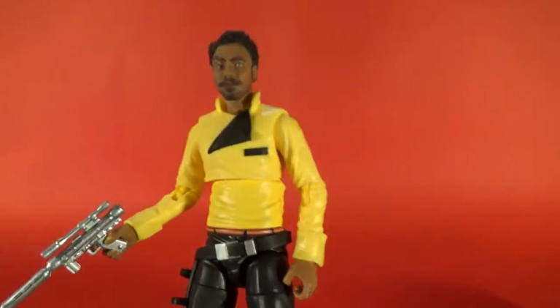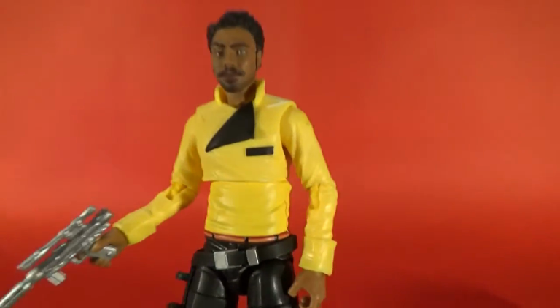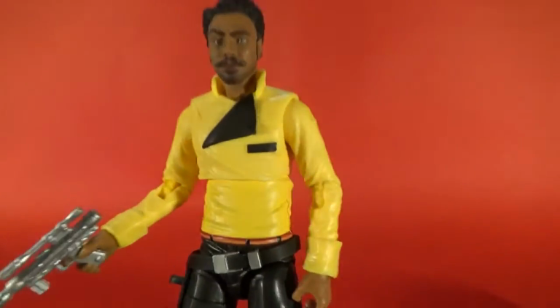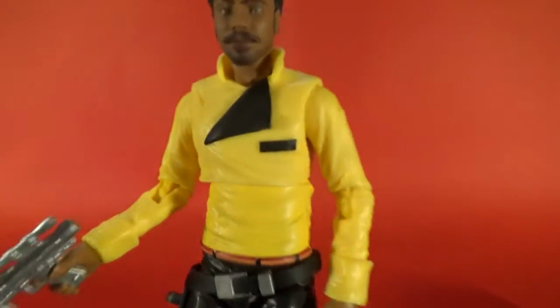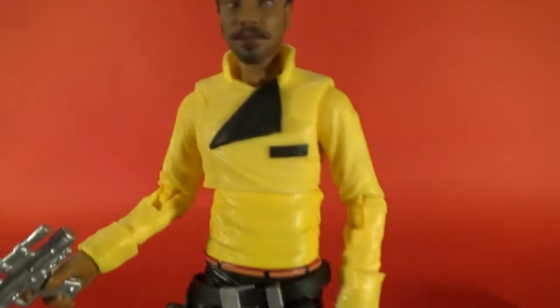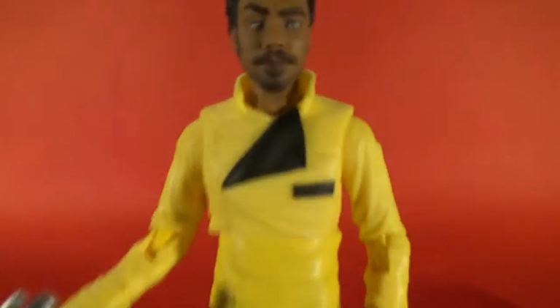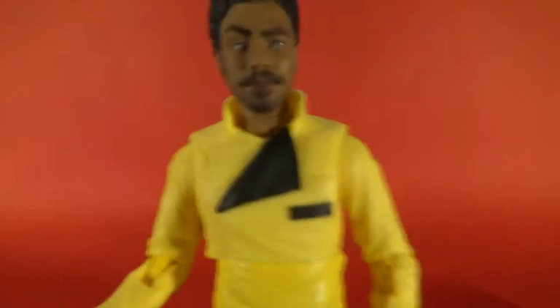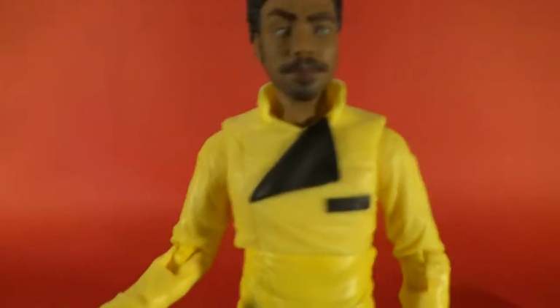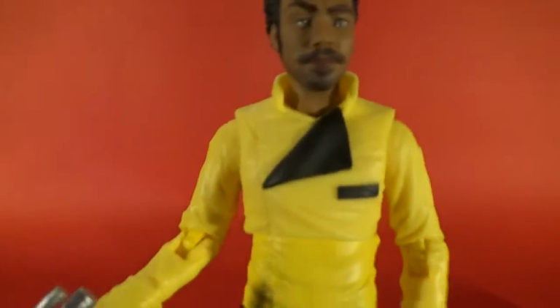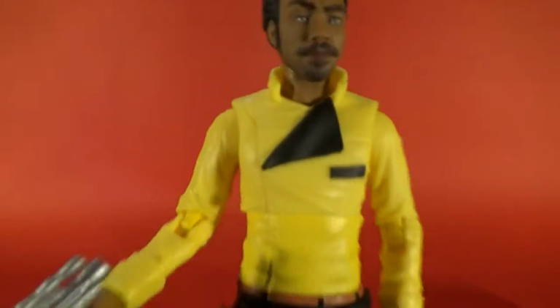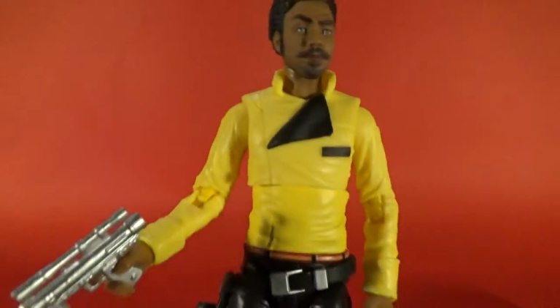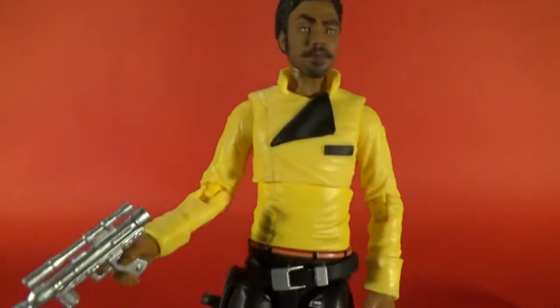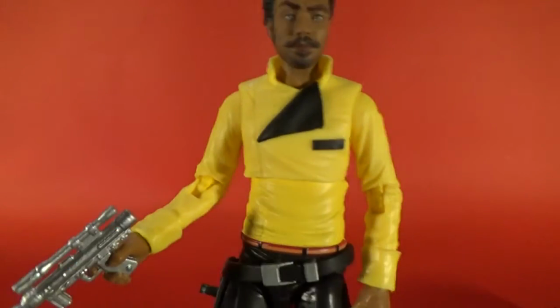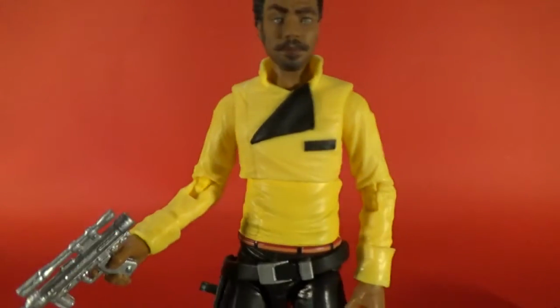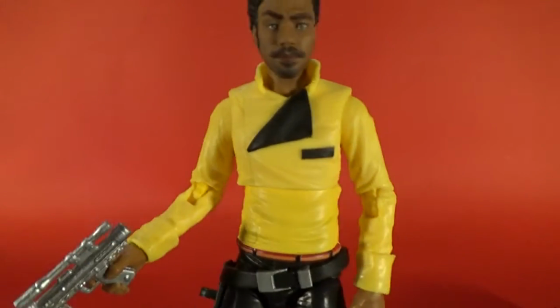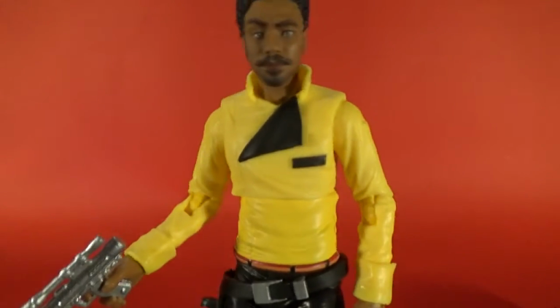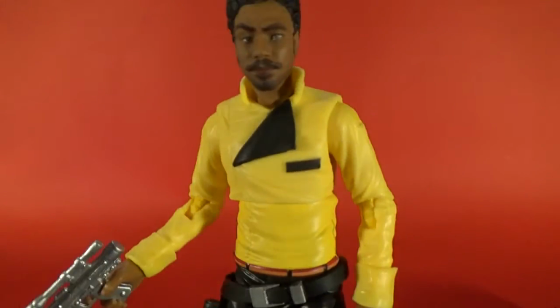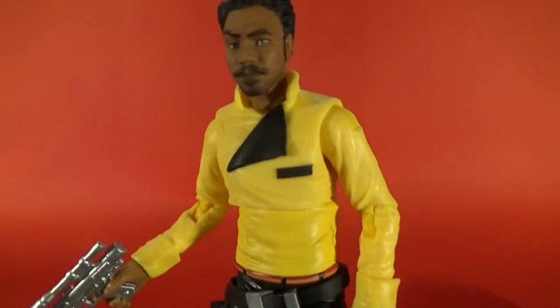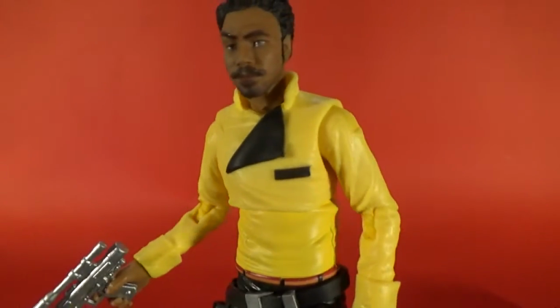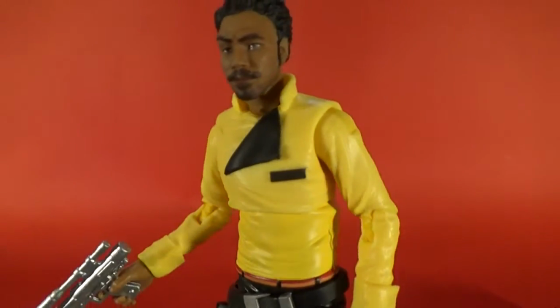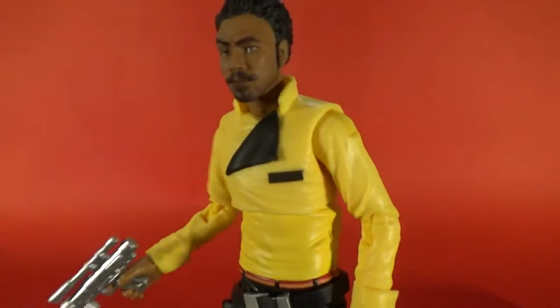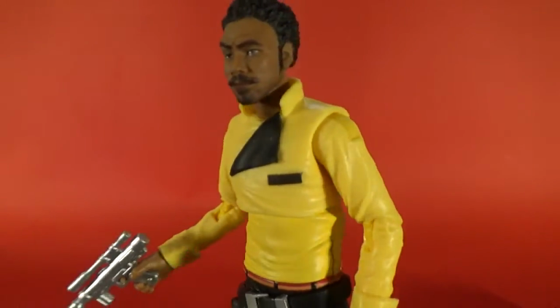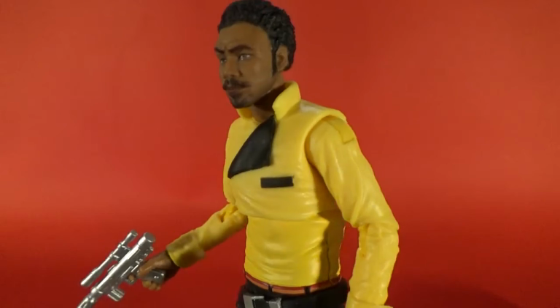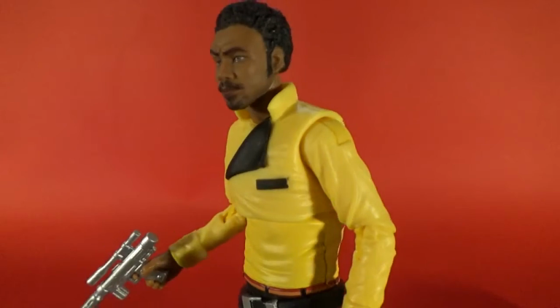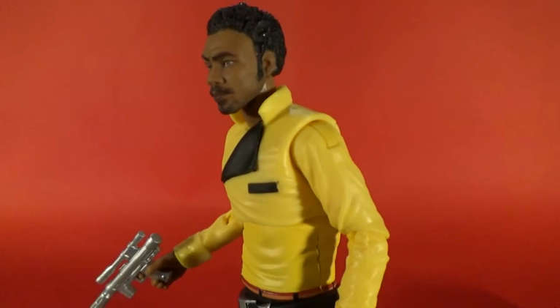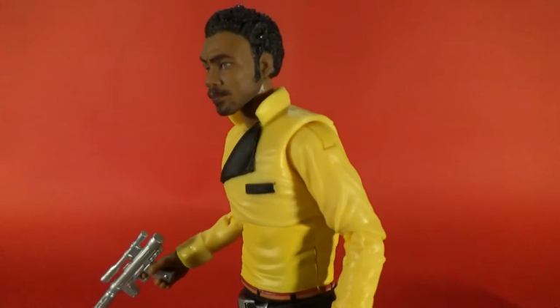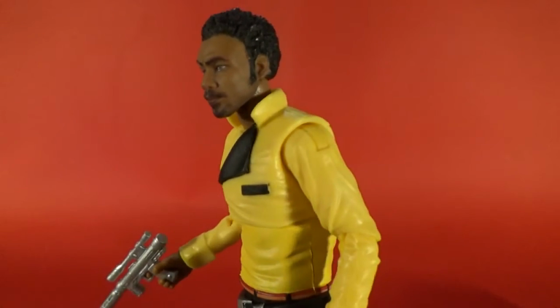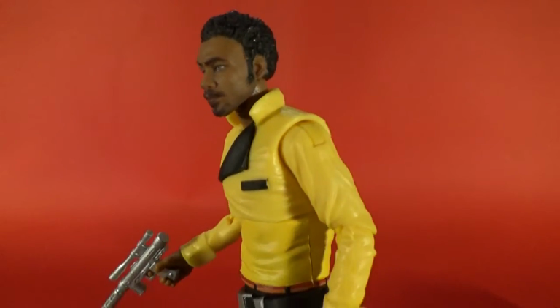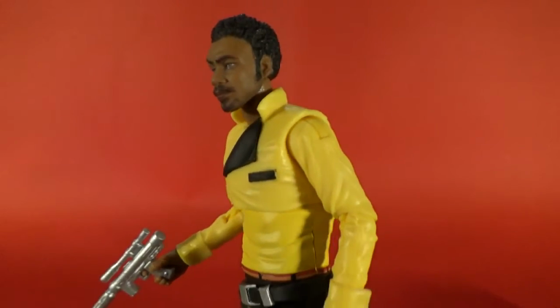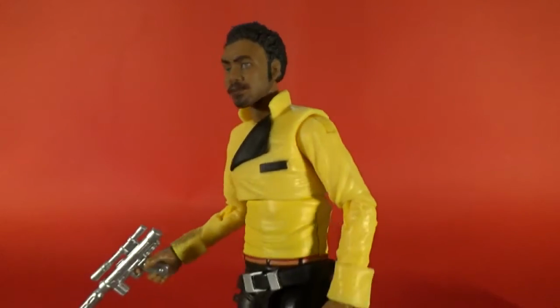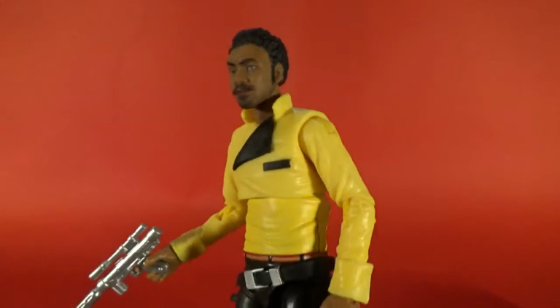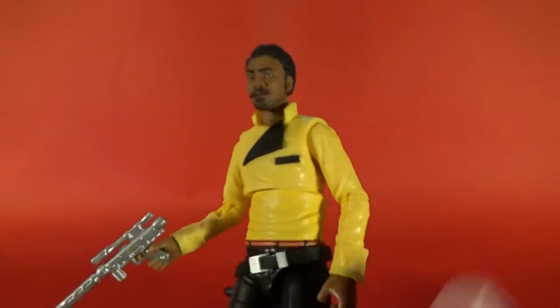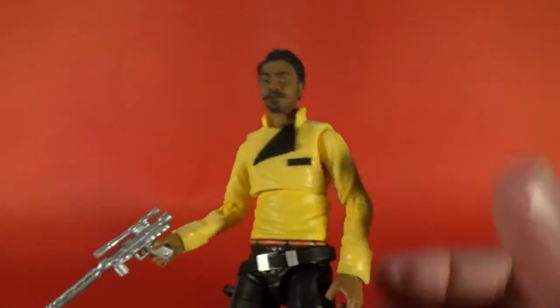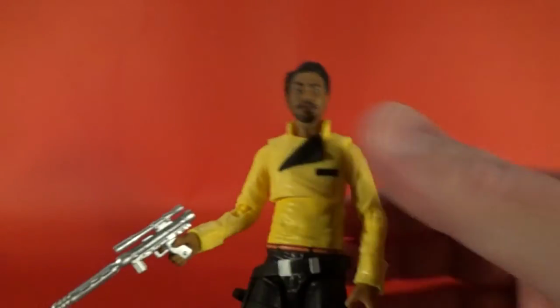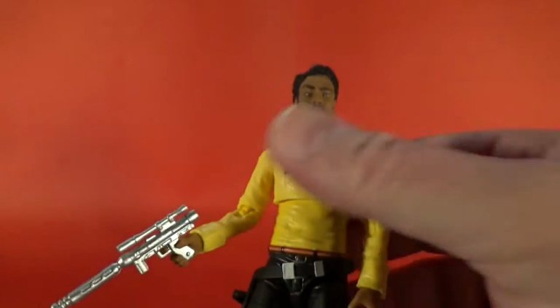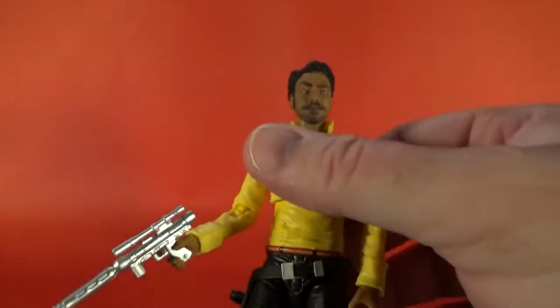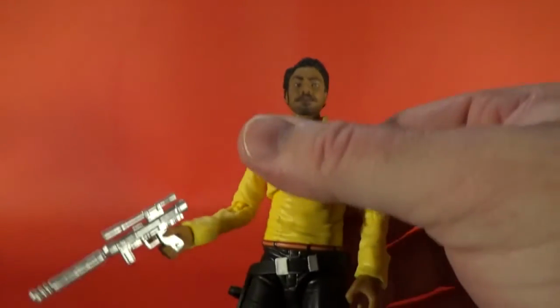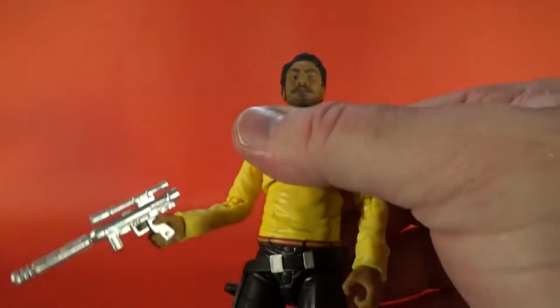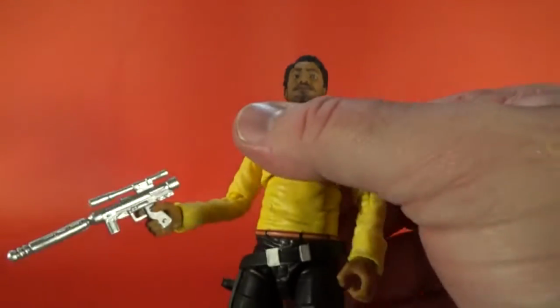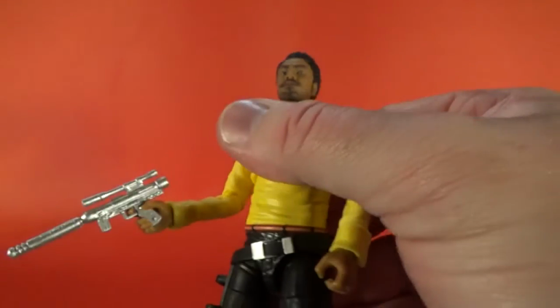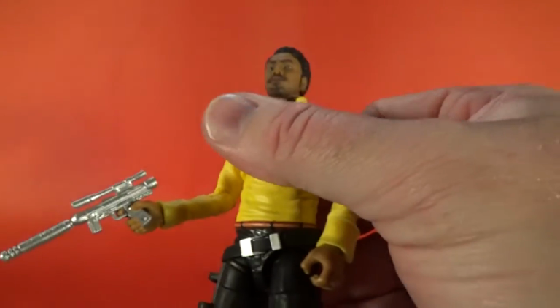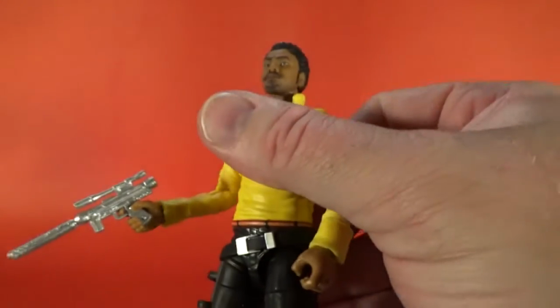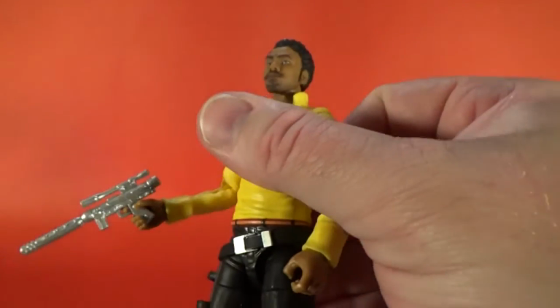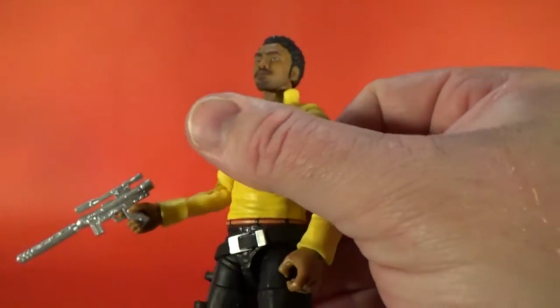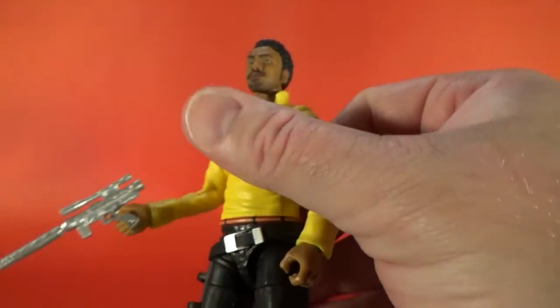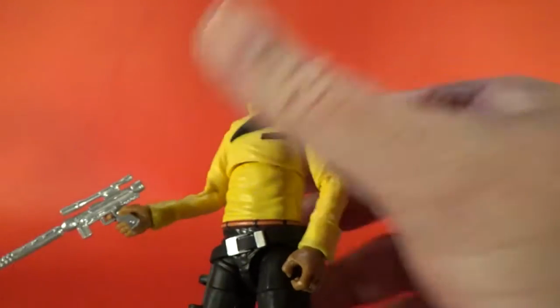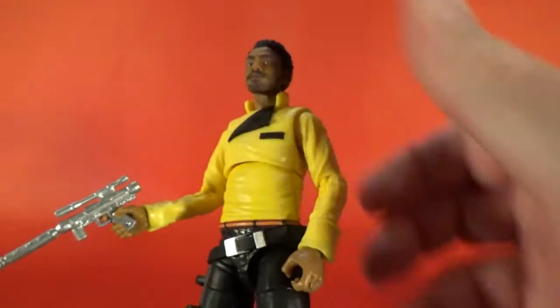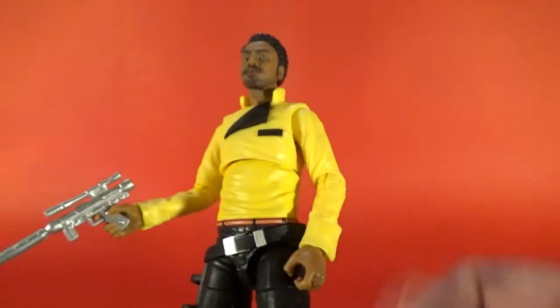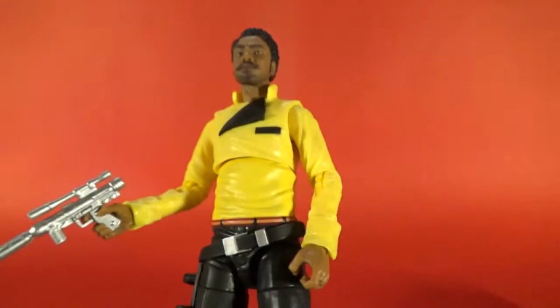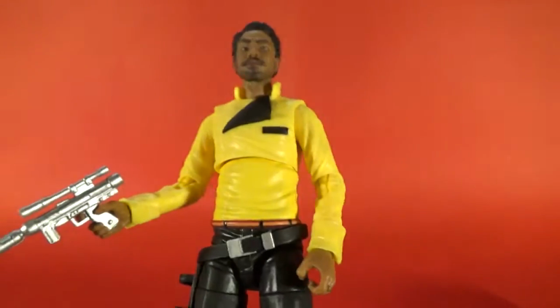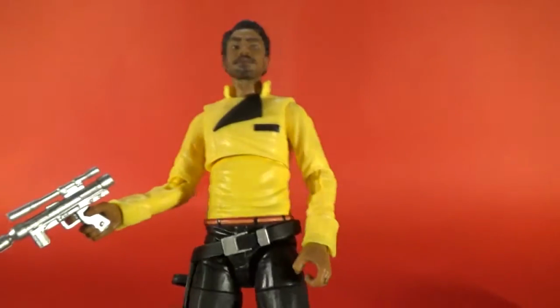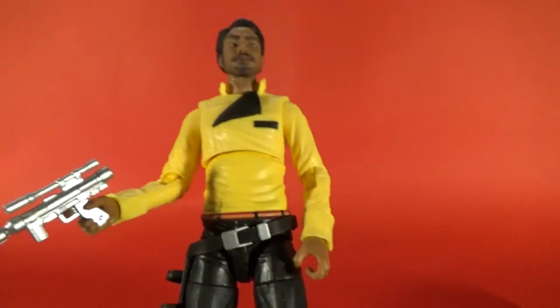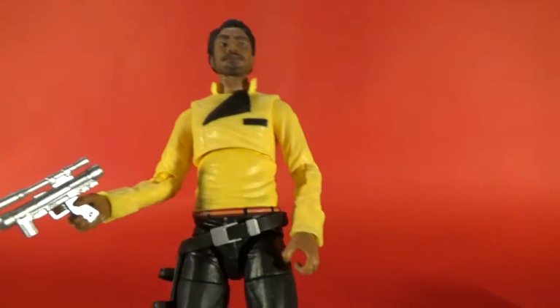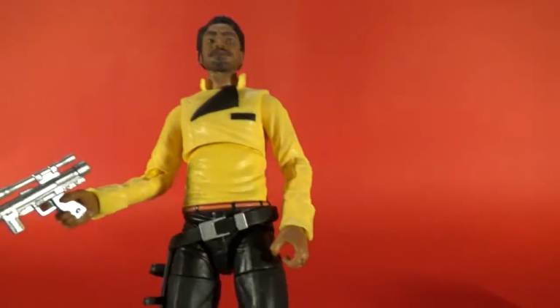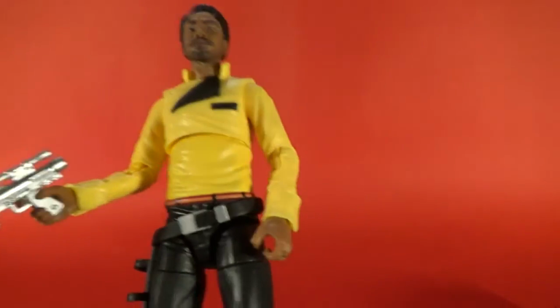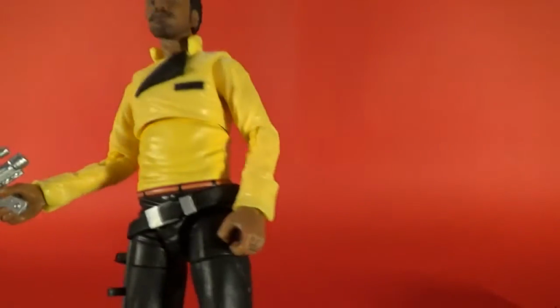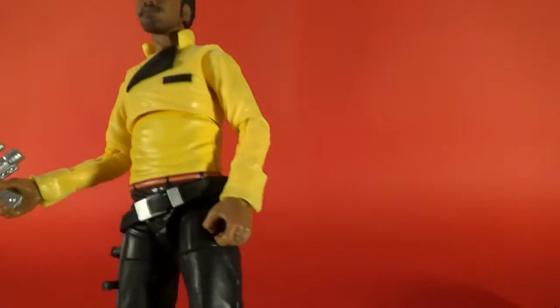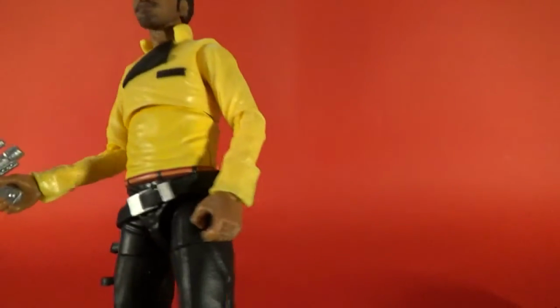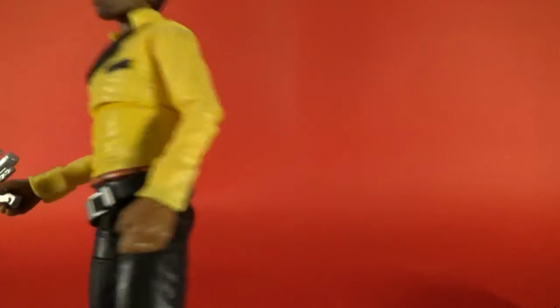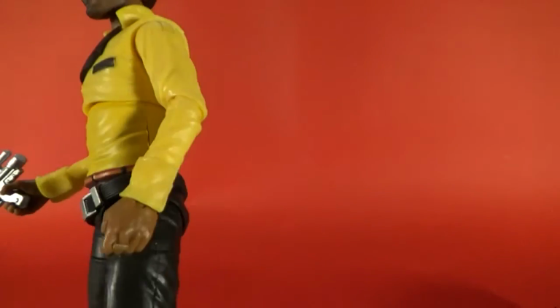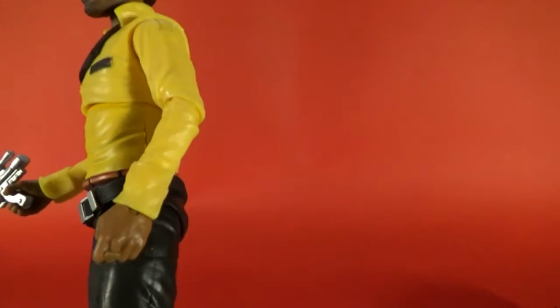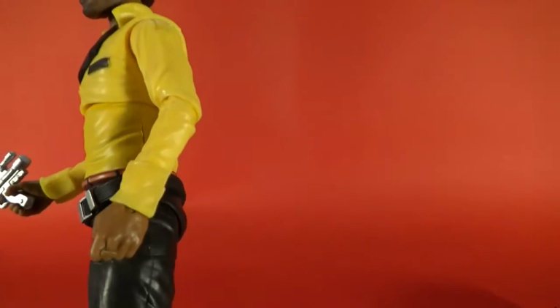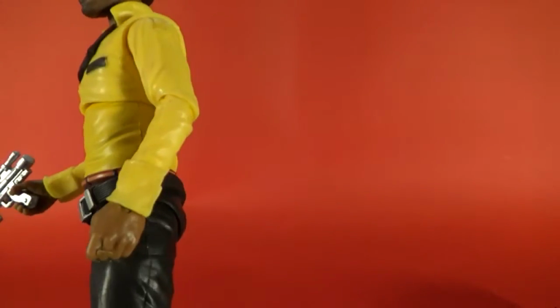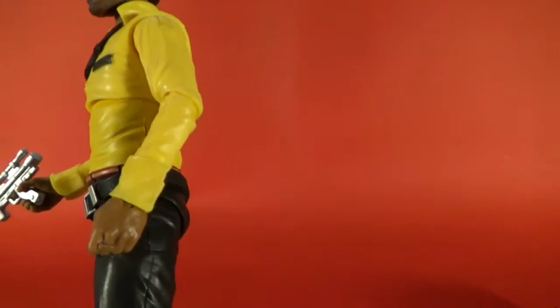There he is rocking the yellow, pulling it off — with a red-orange belt.